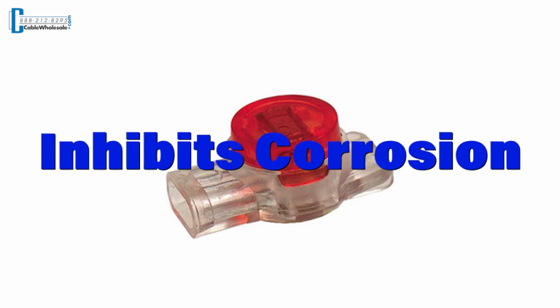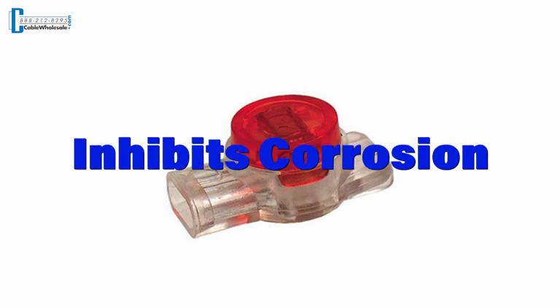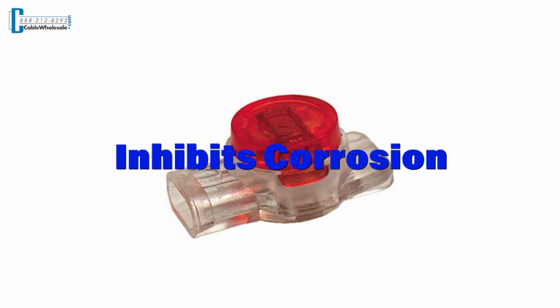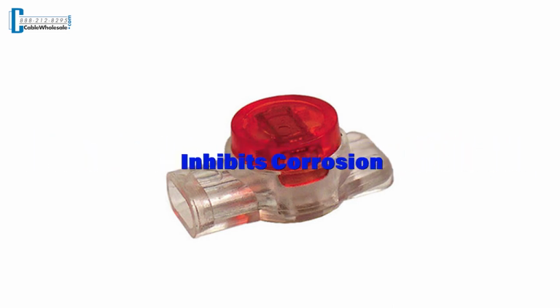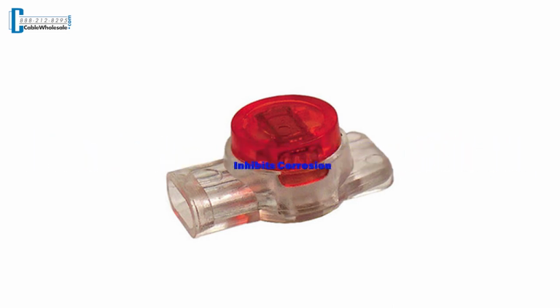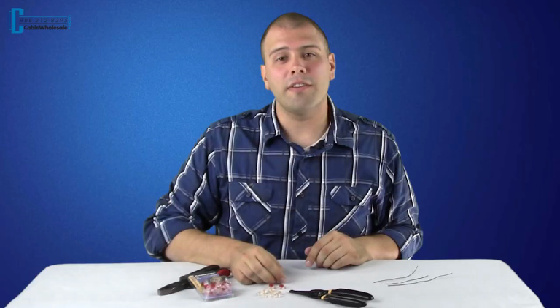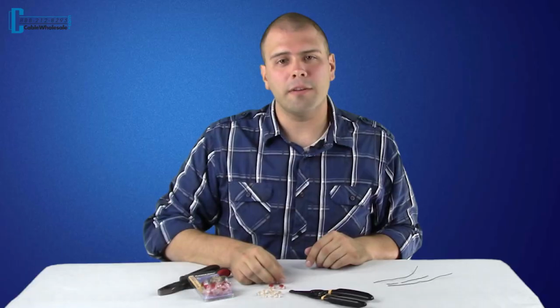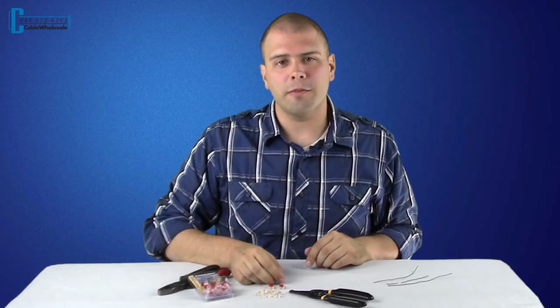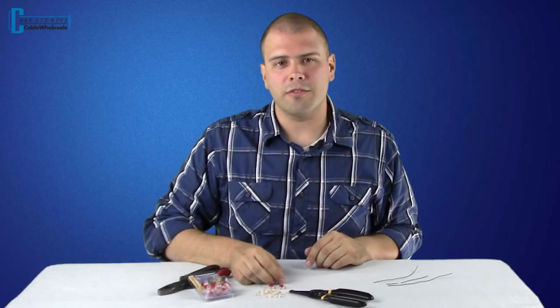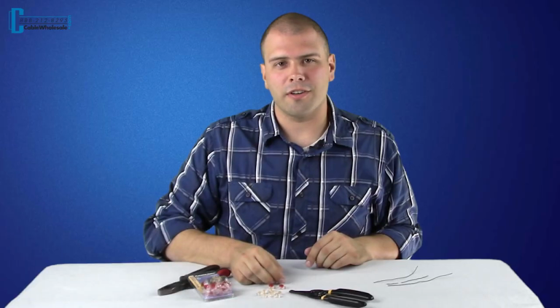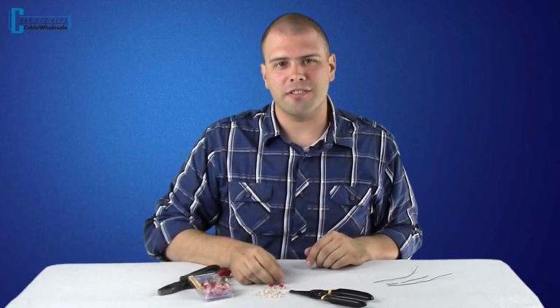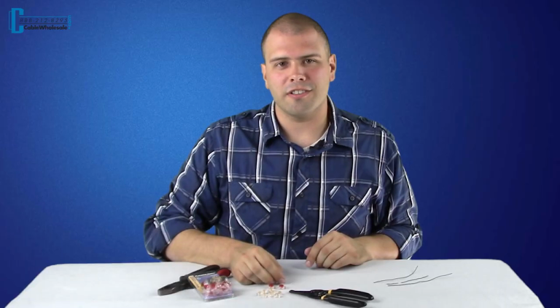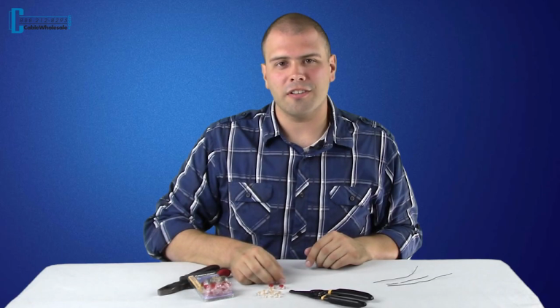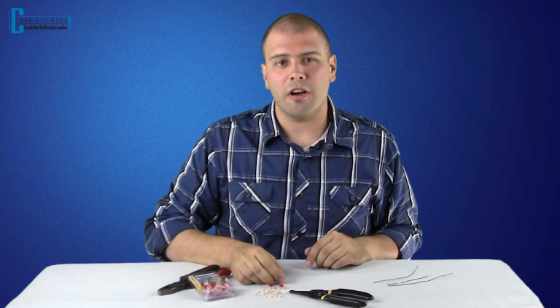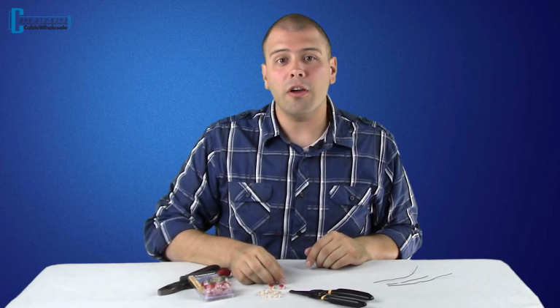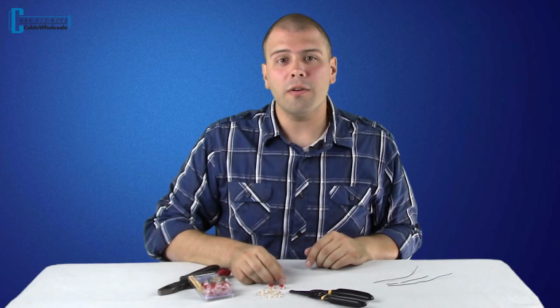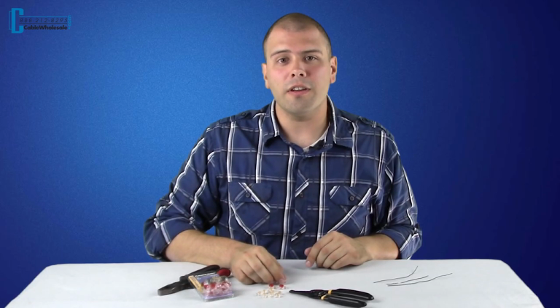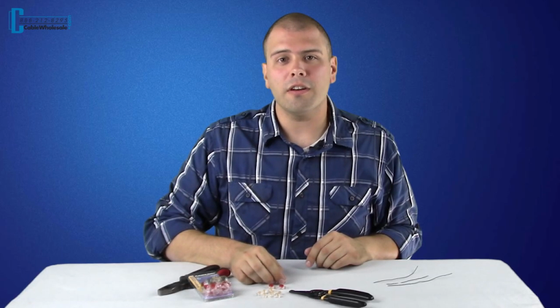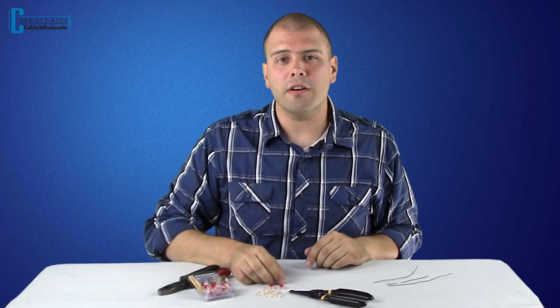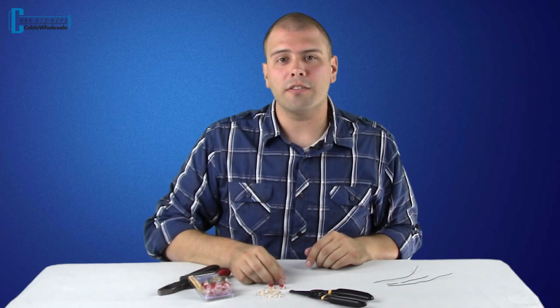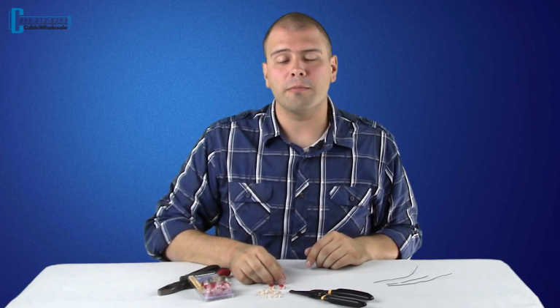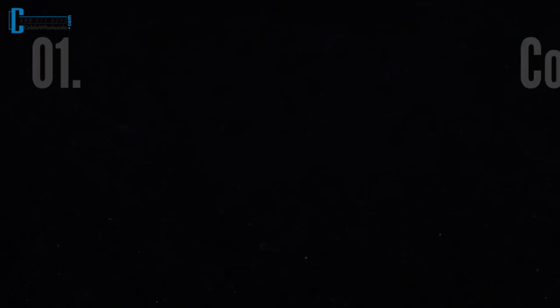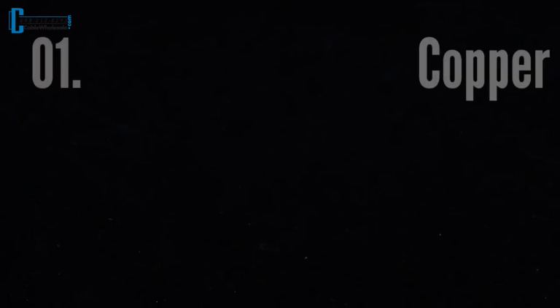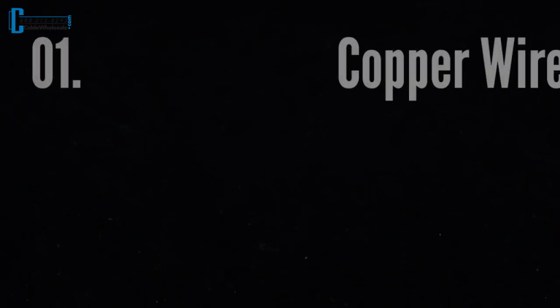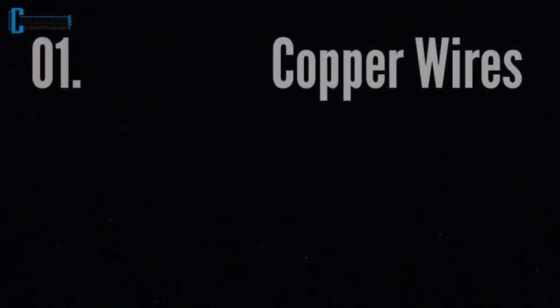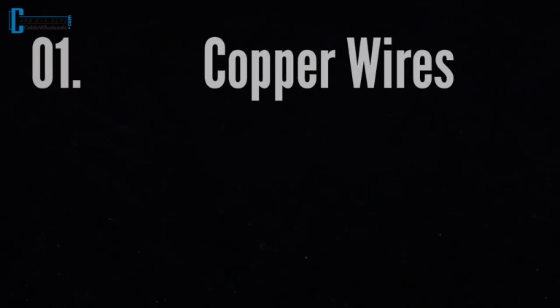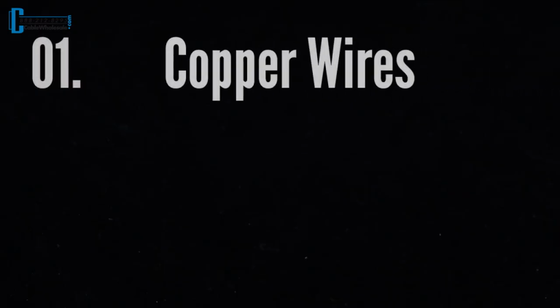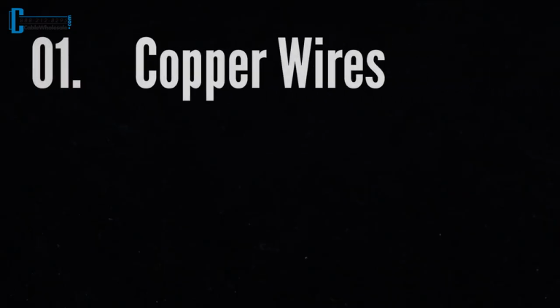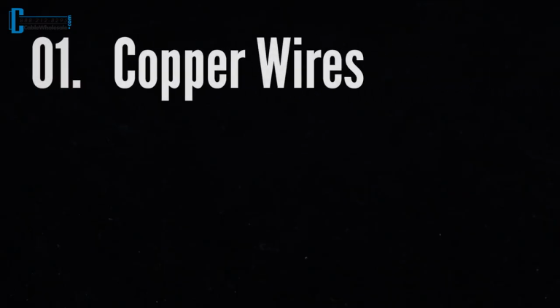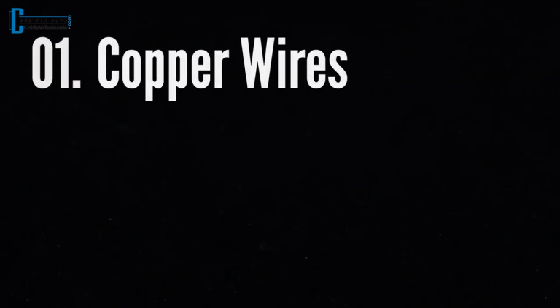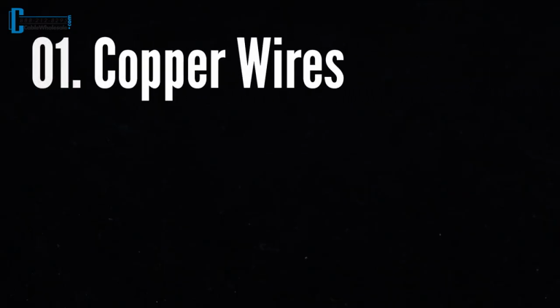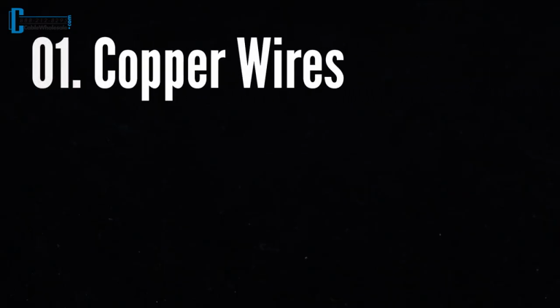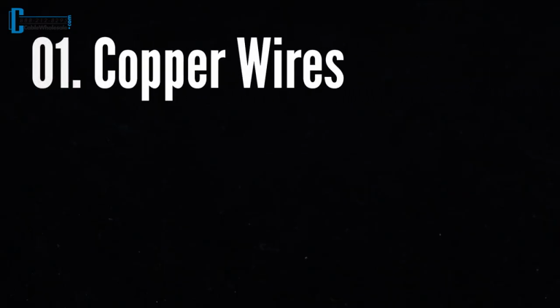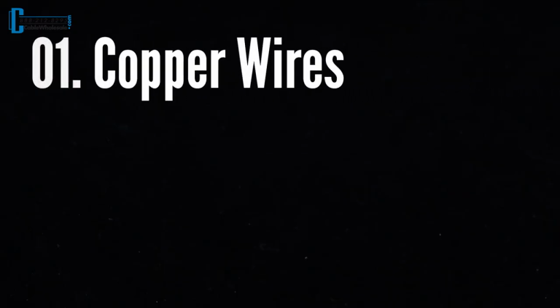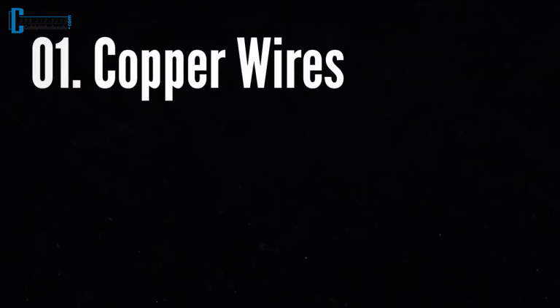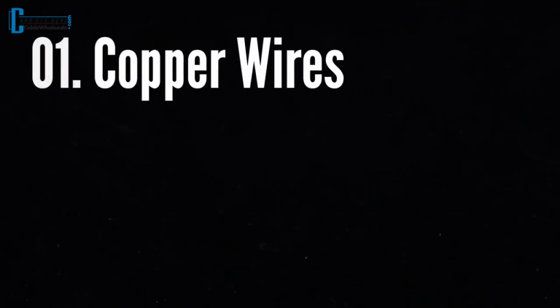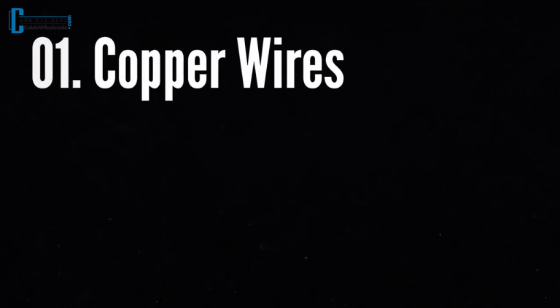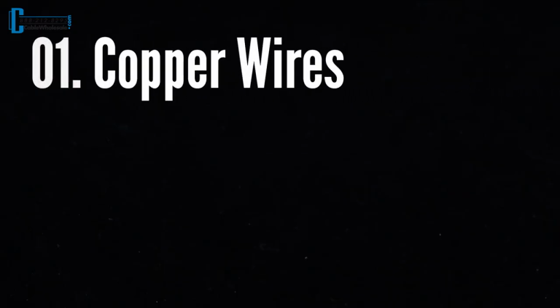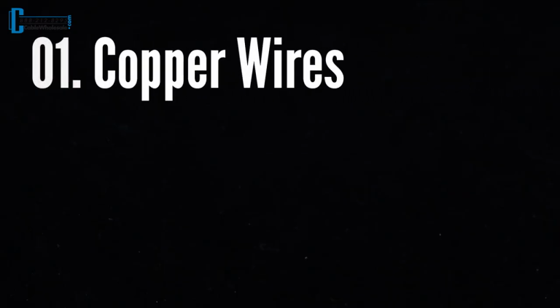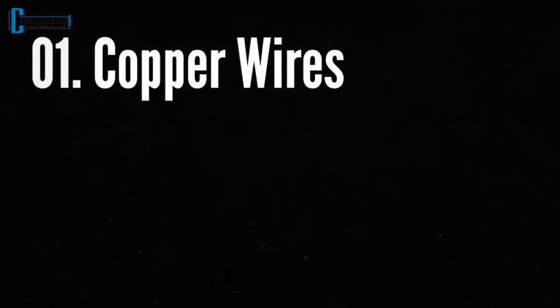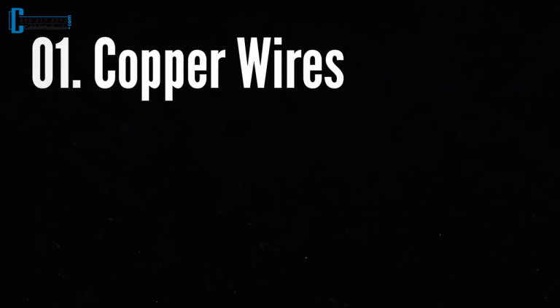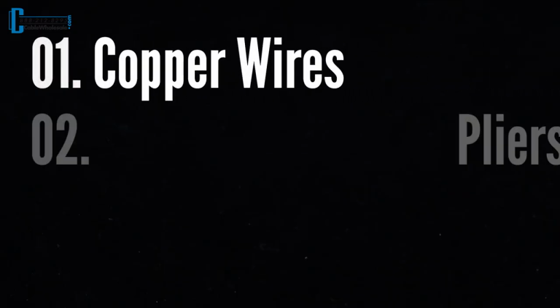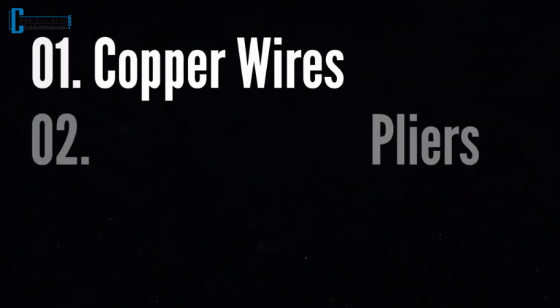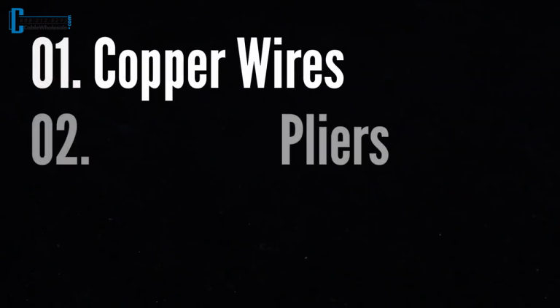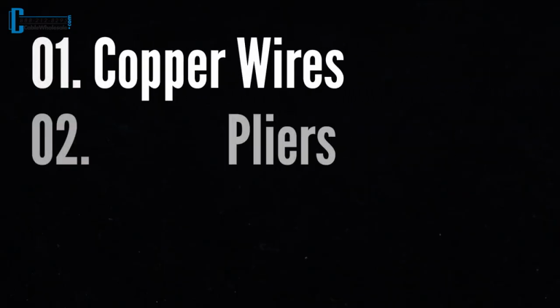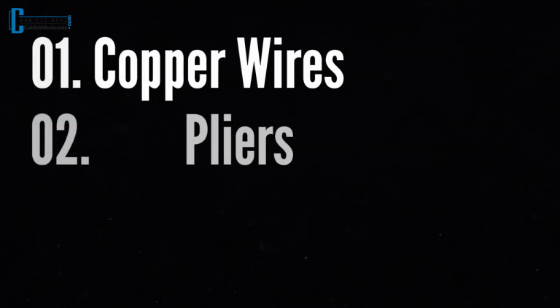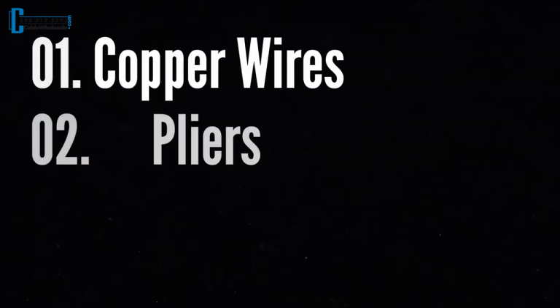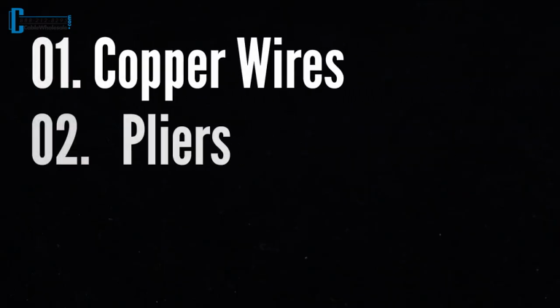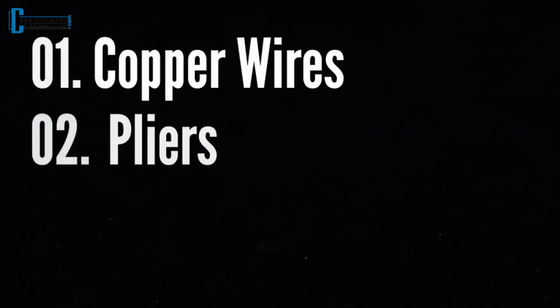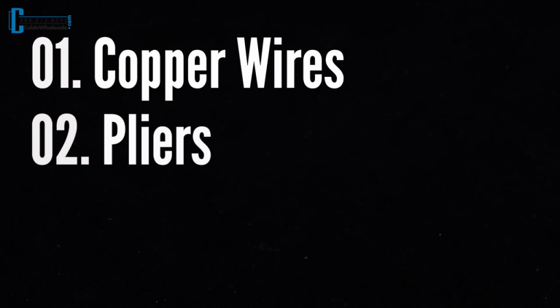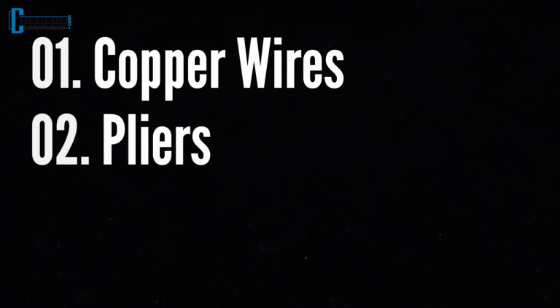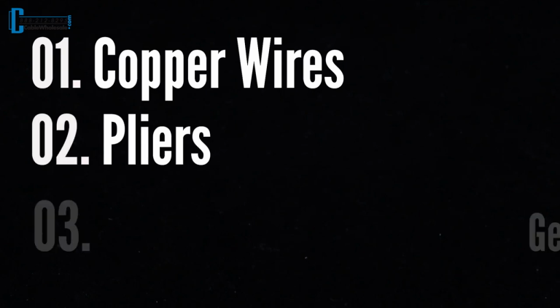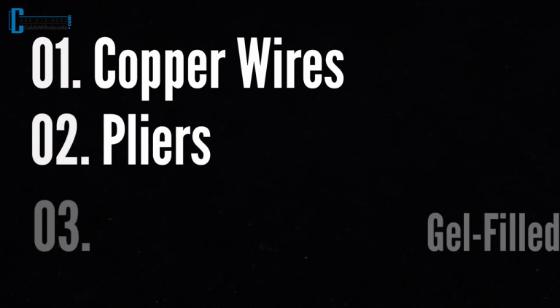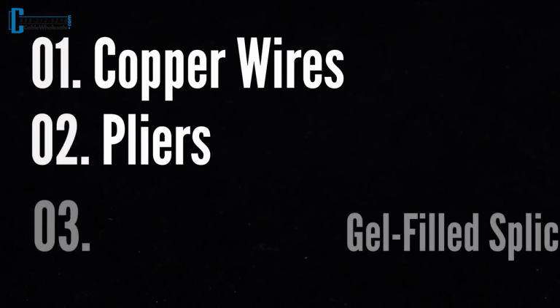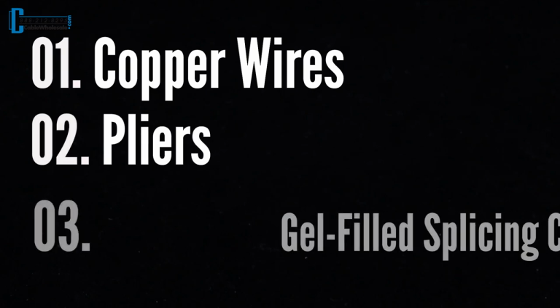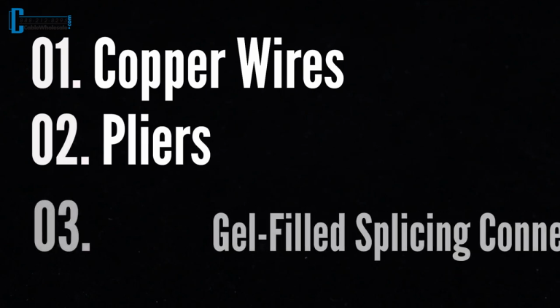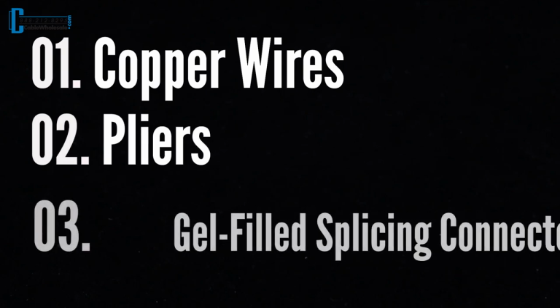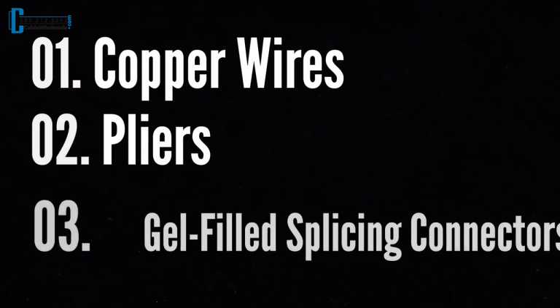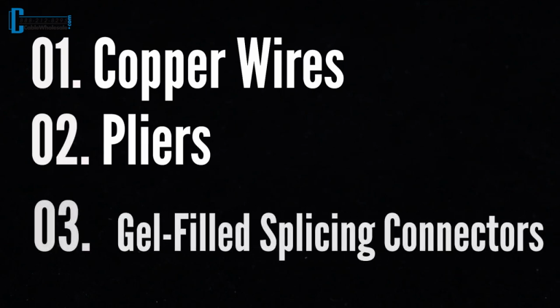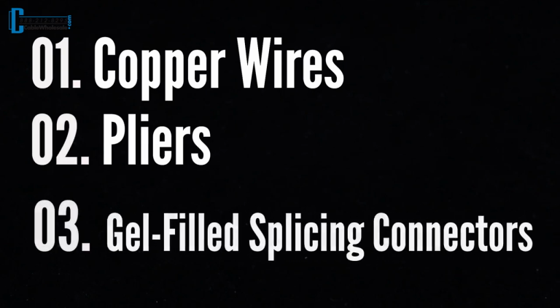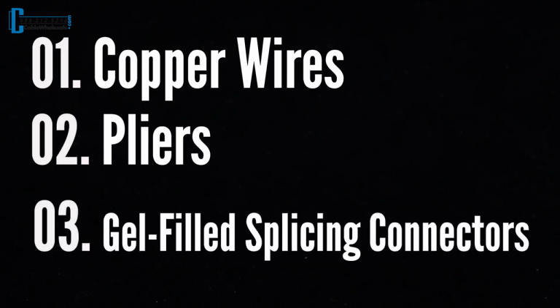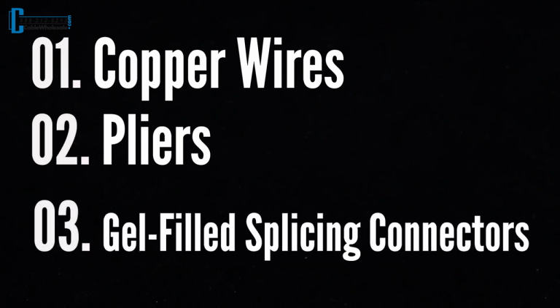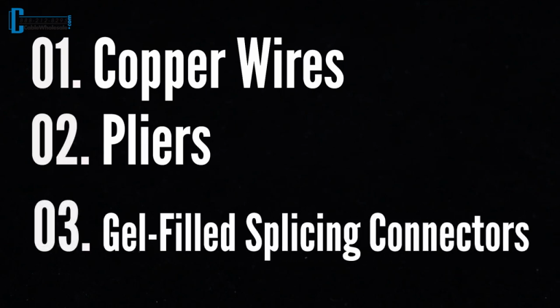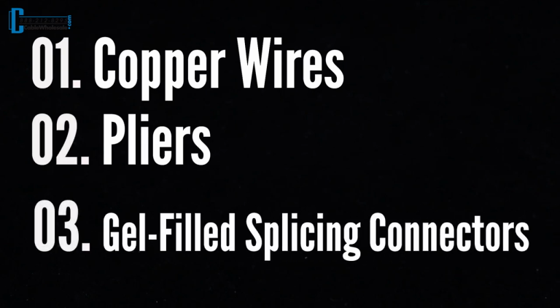For this demonstration, all you need are some copper wires, a good pair of pliers, and your gel-filled splicing connectors.